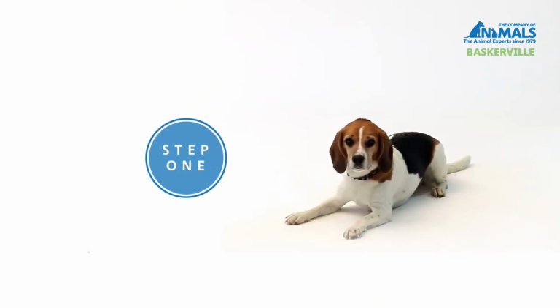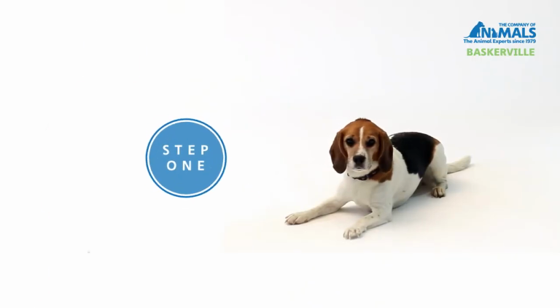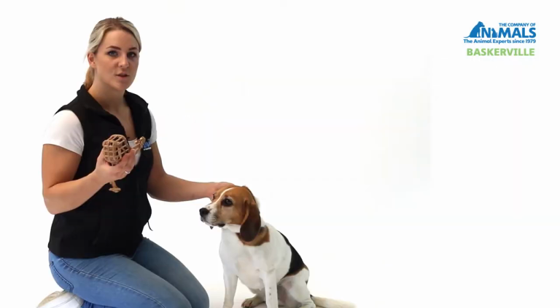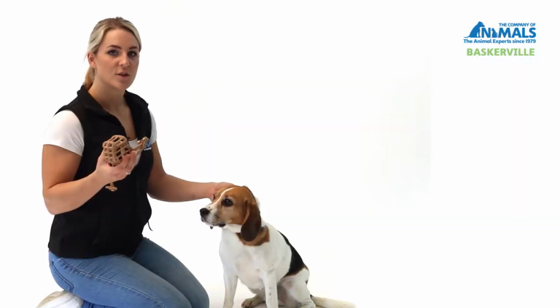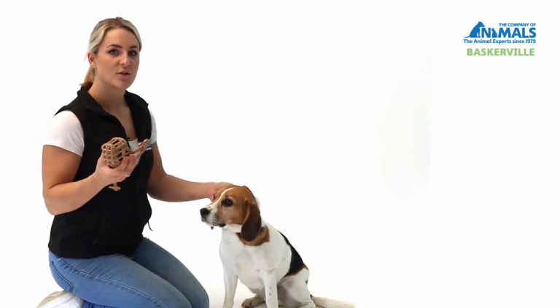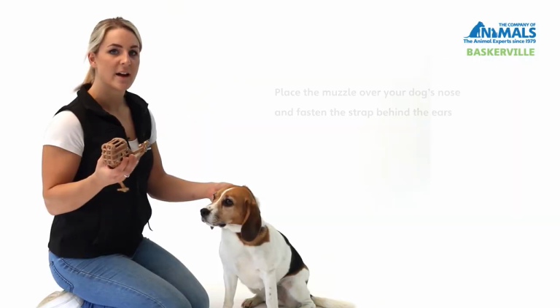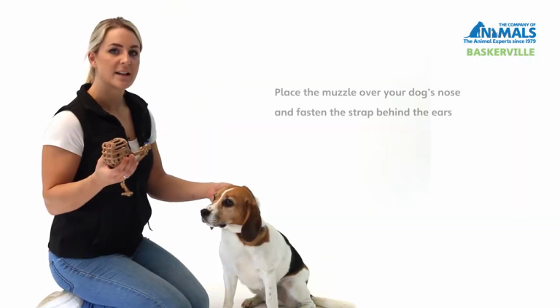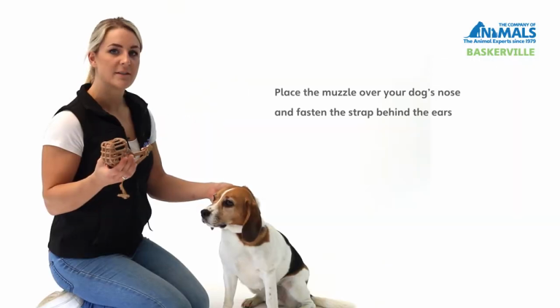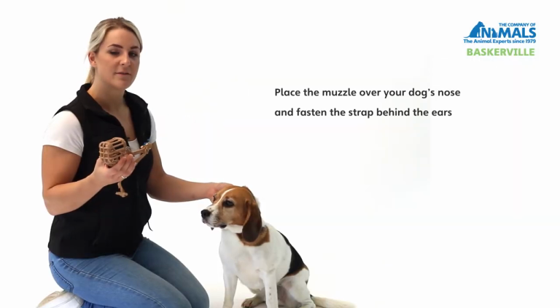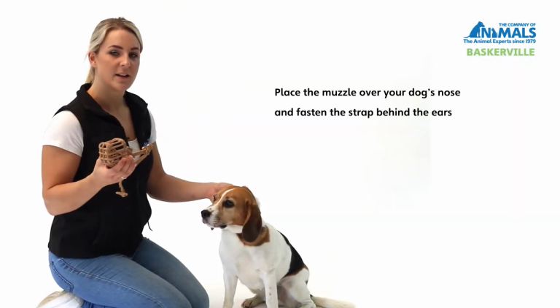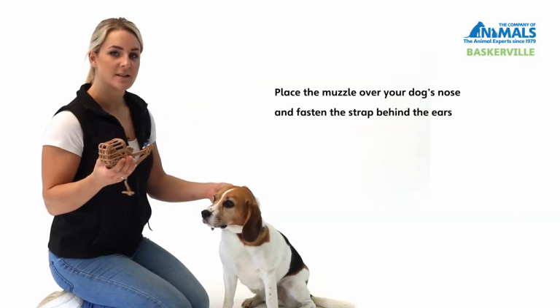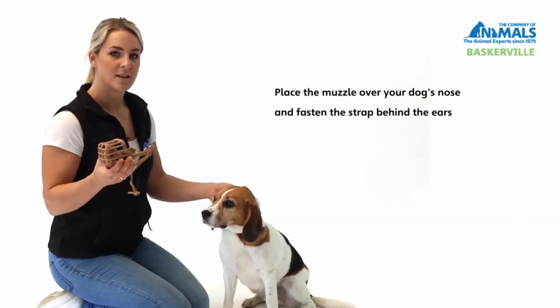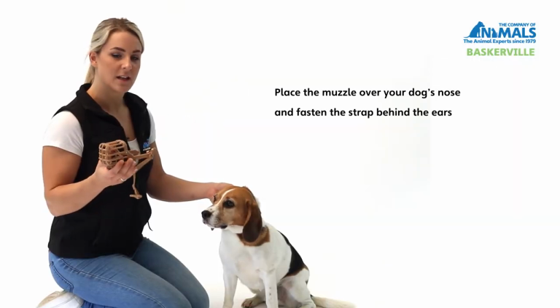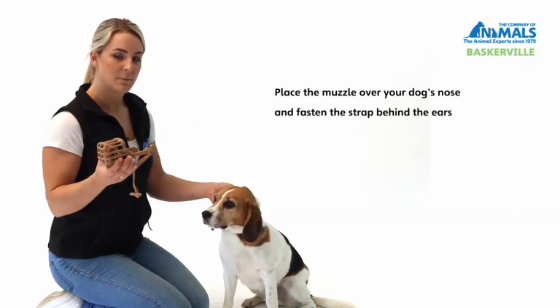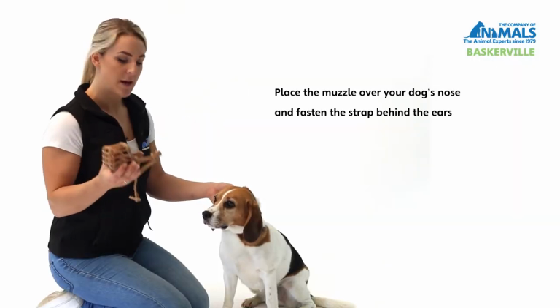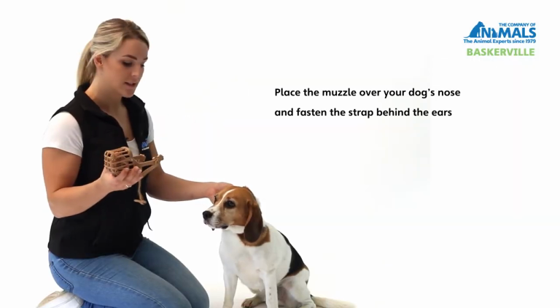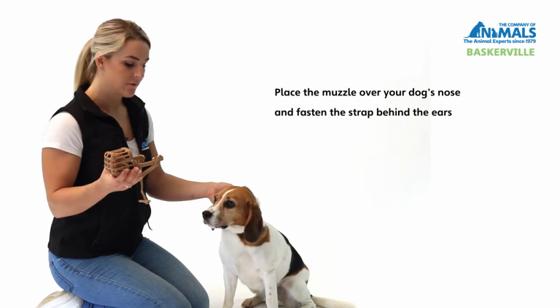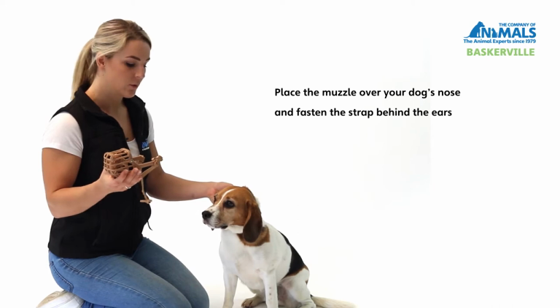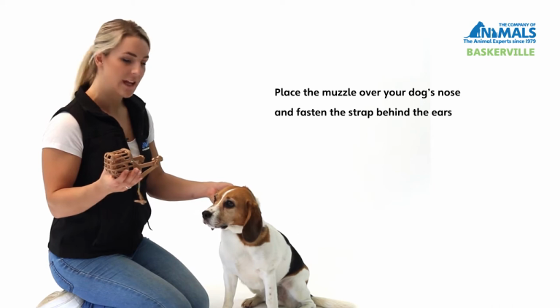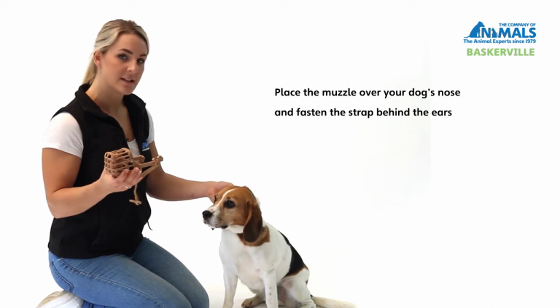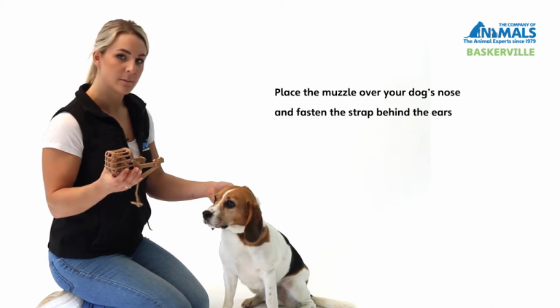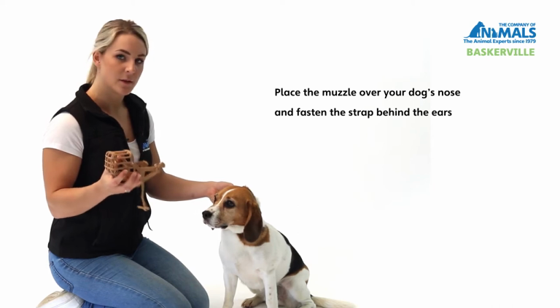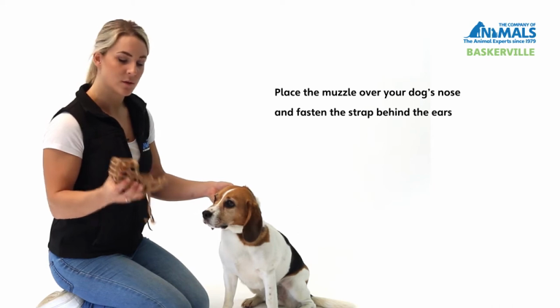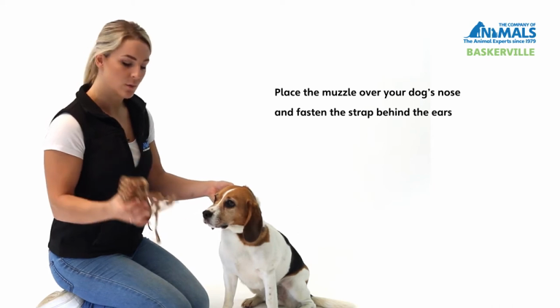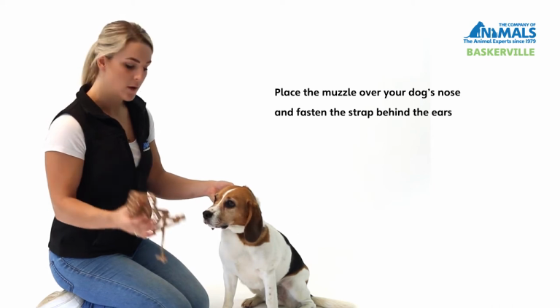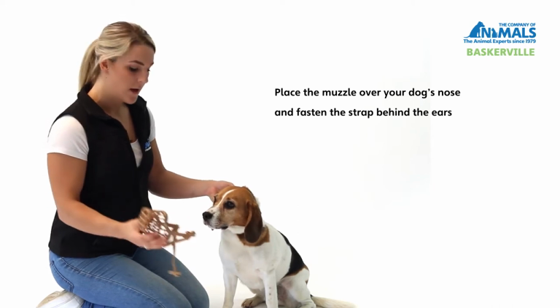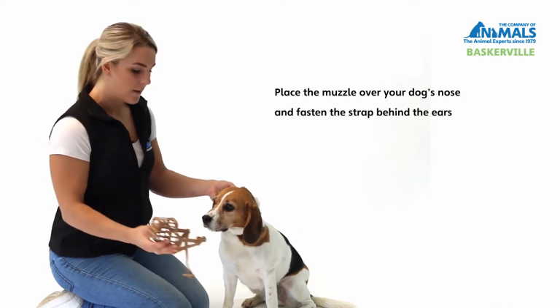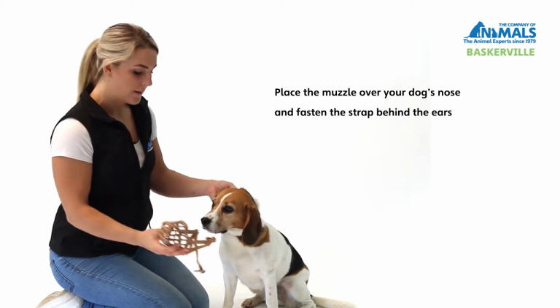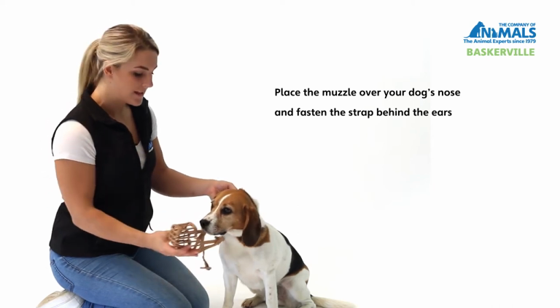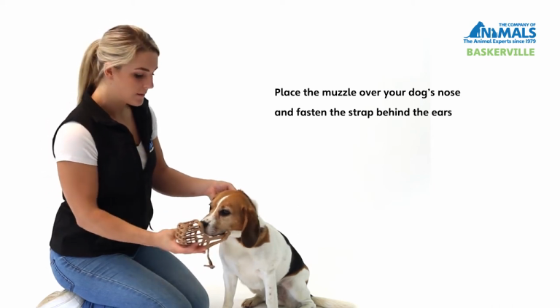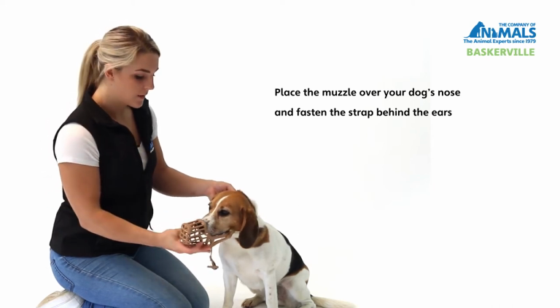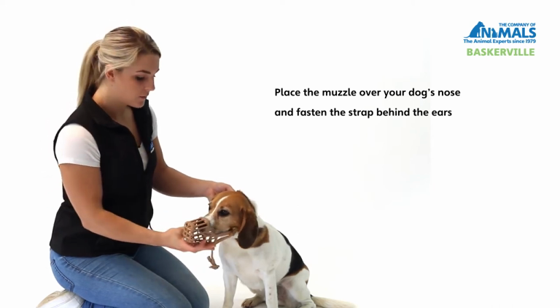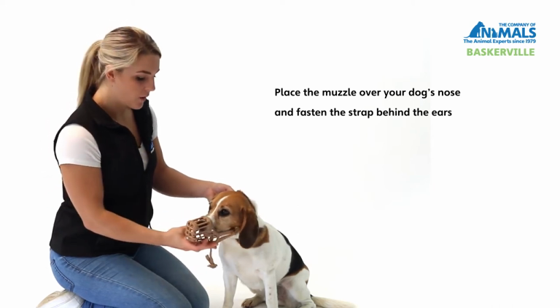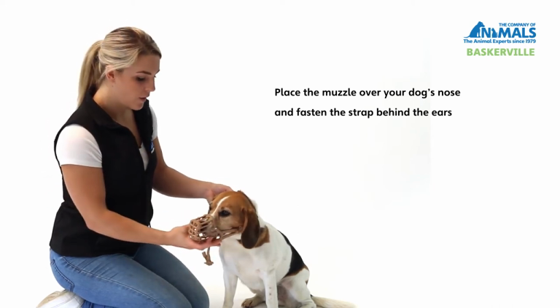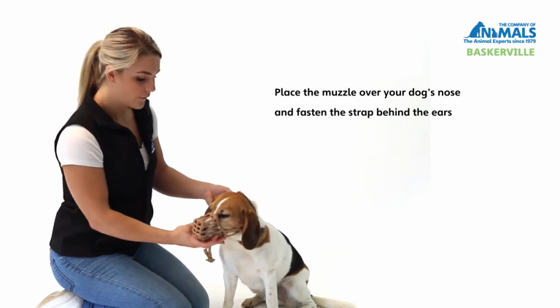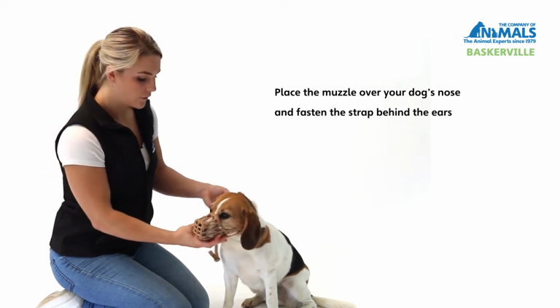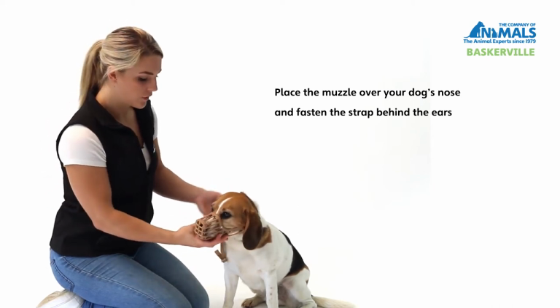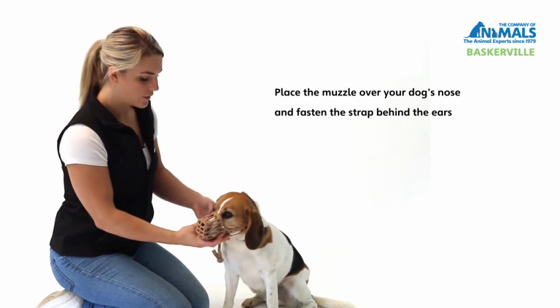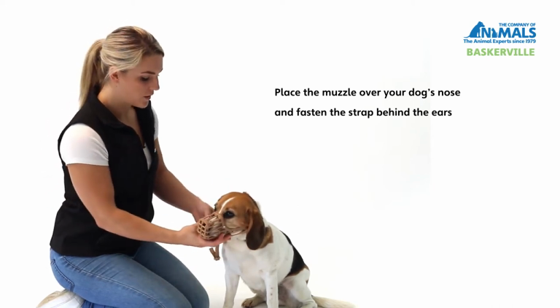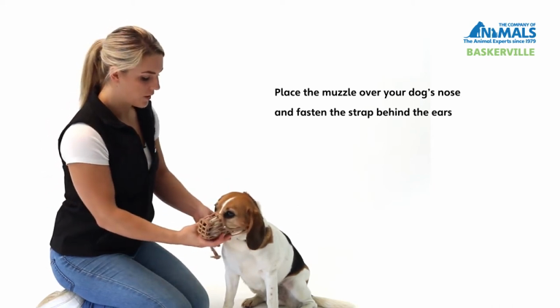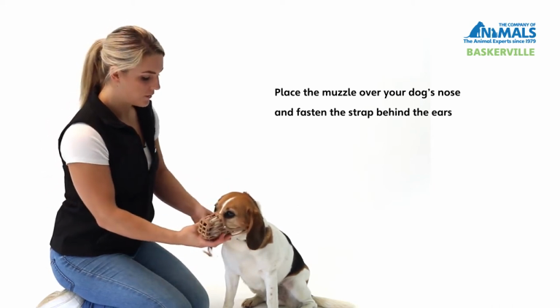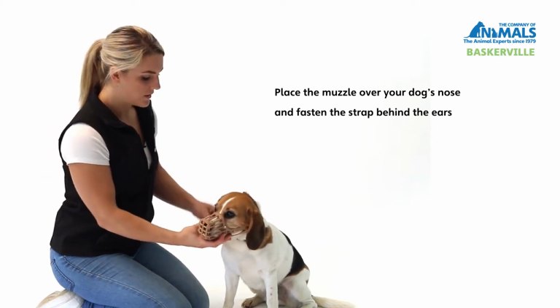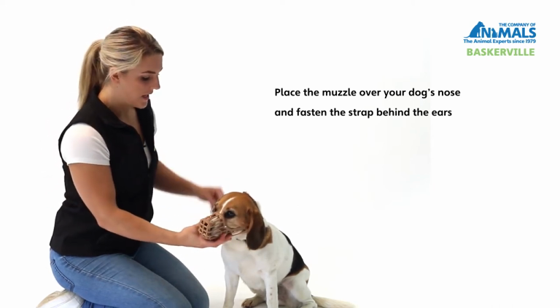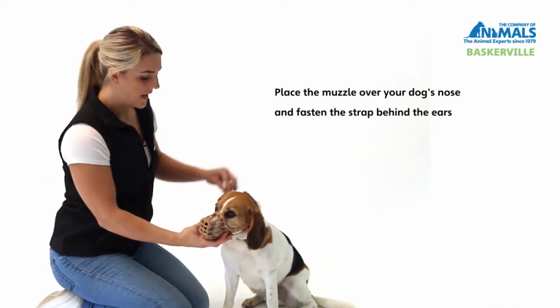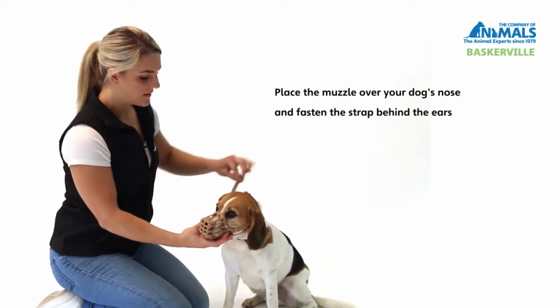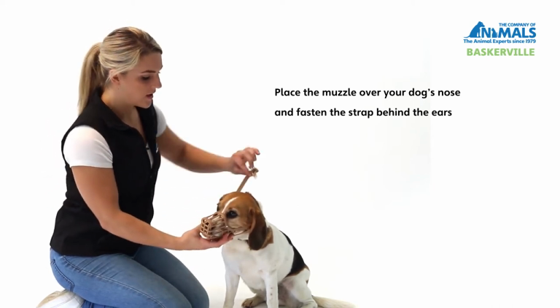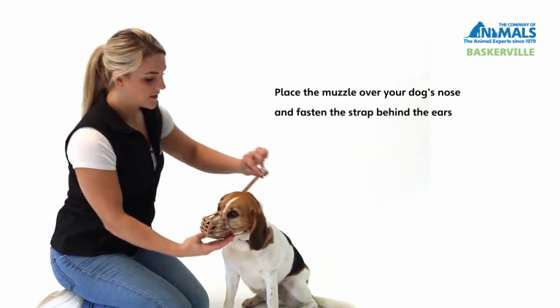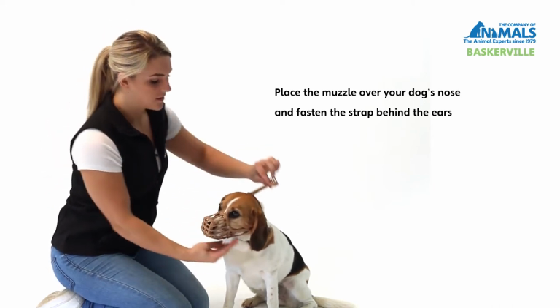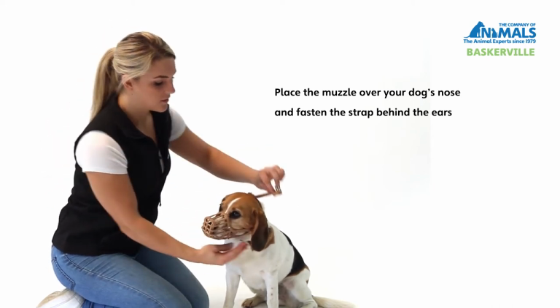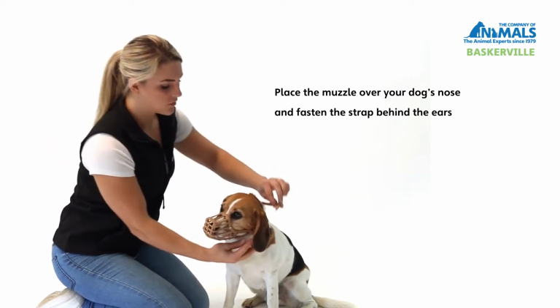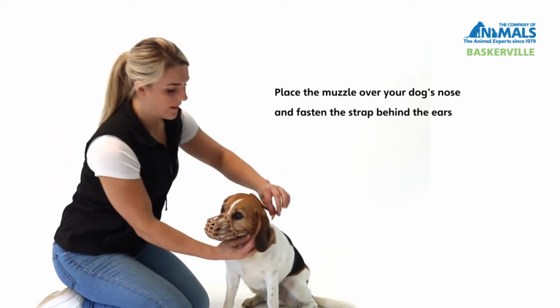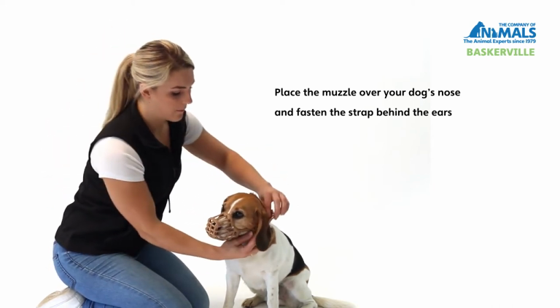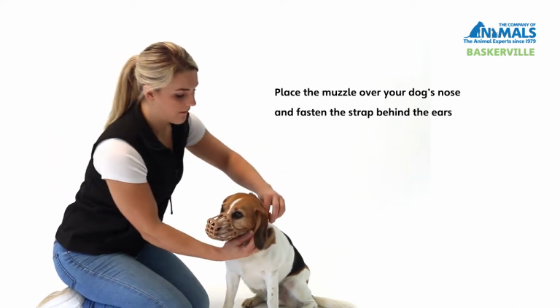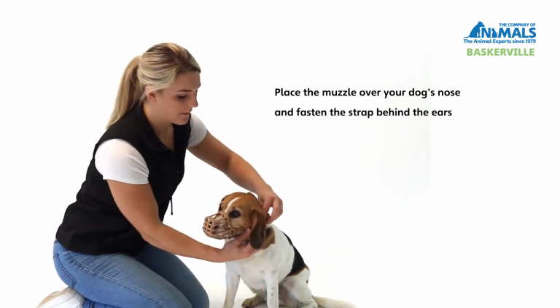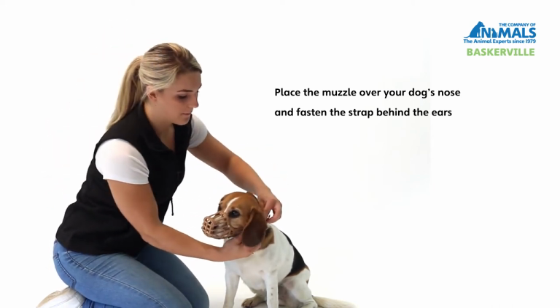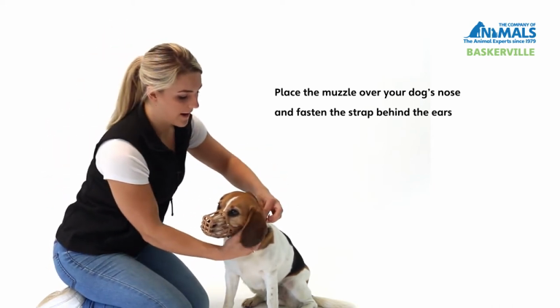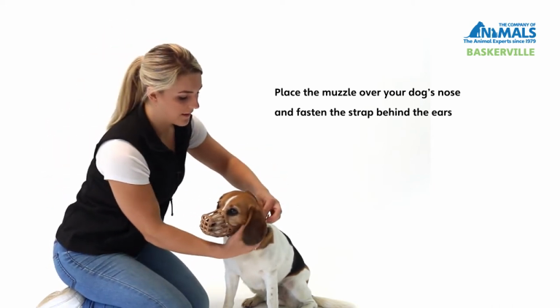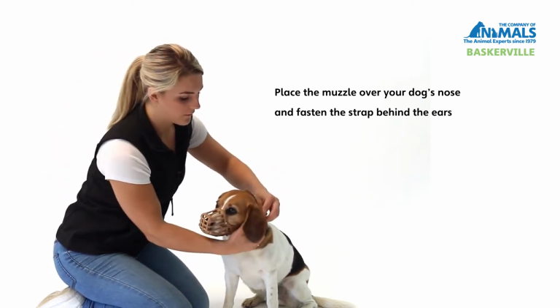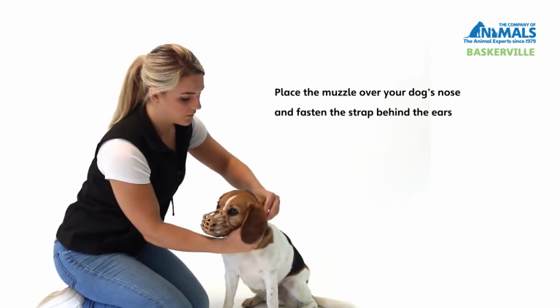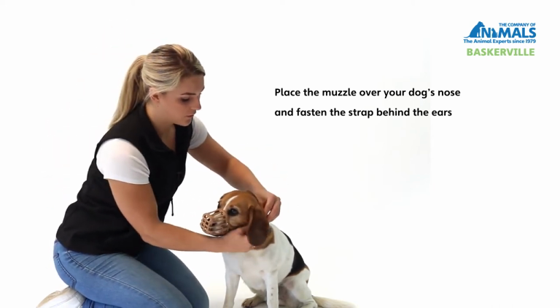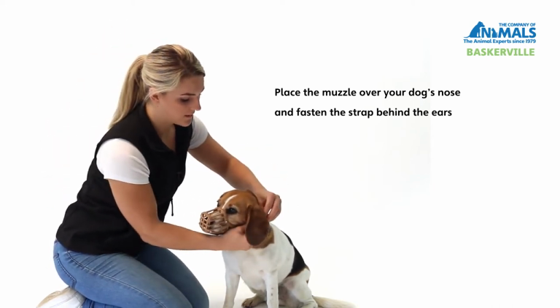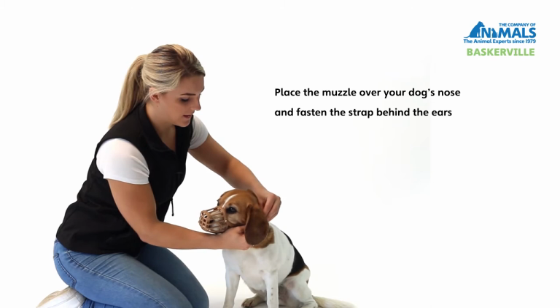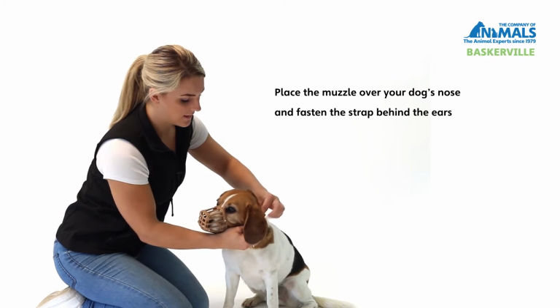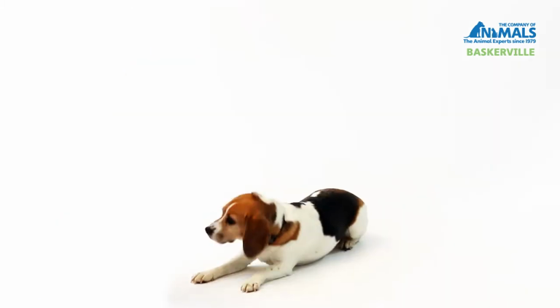To correctly fit the Baskerville Classic muzzle, place the muzzle over your dog's nose and tighten the strap around the back of the dog's ears.